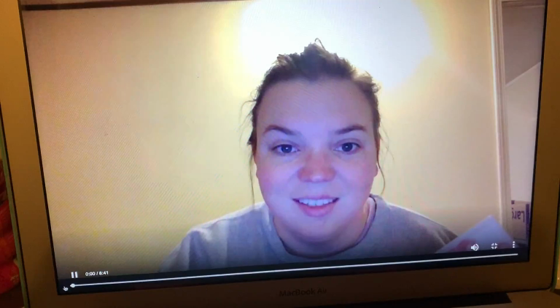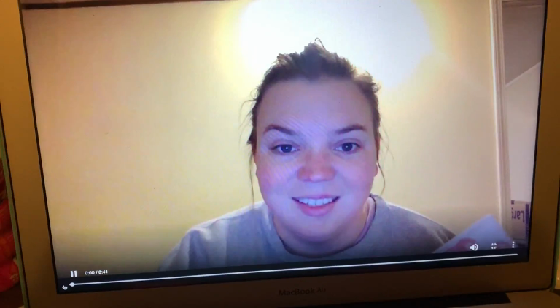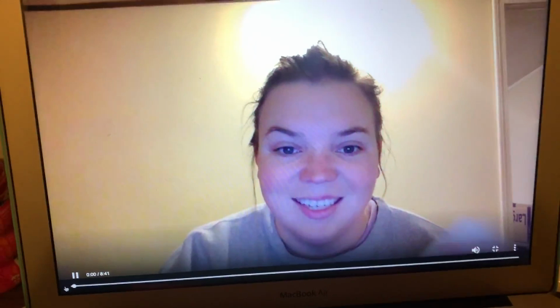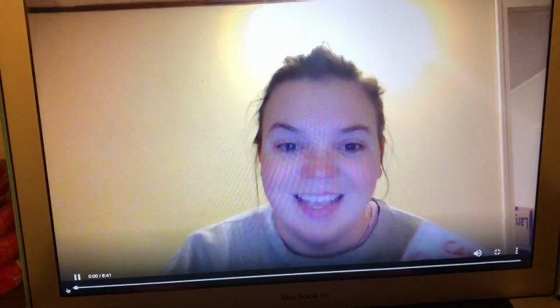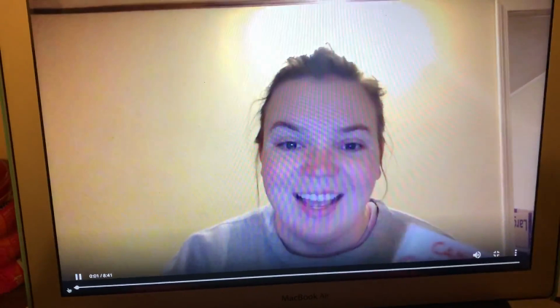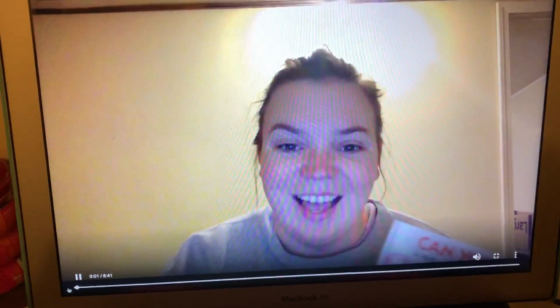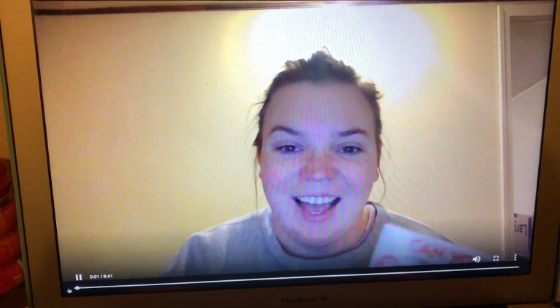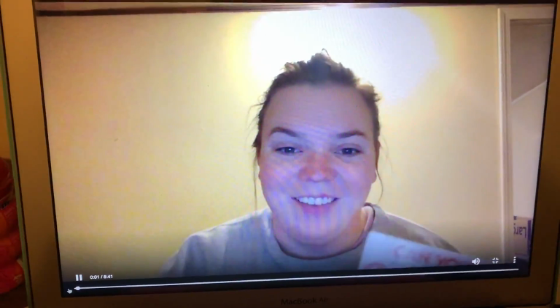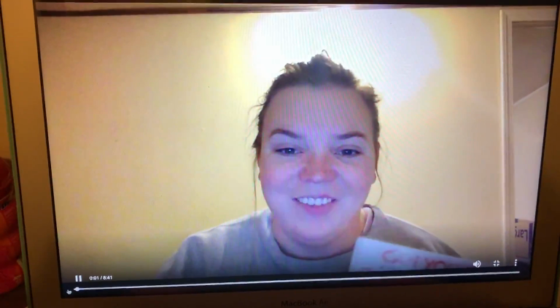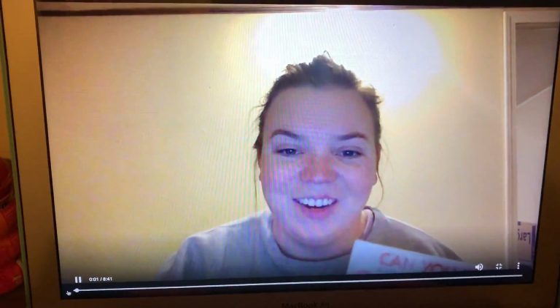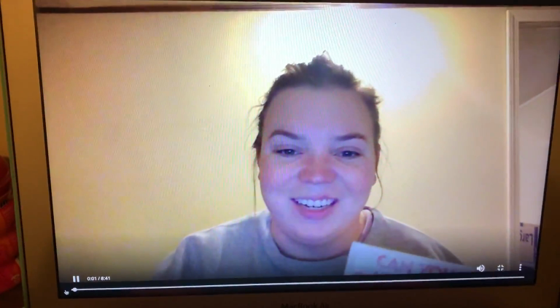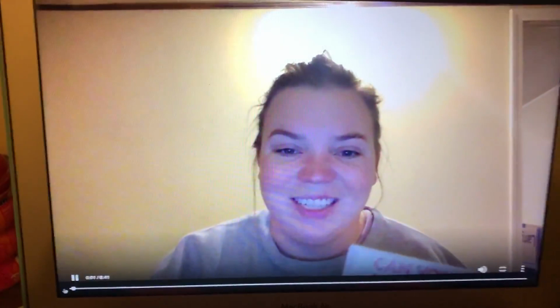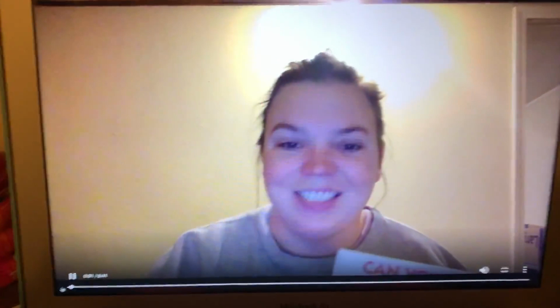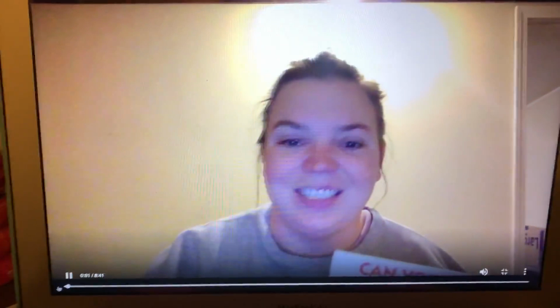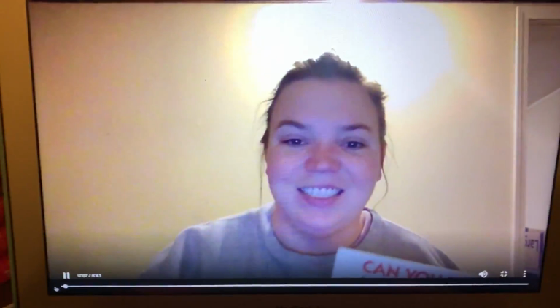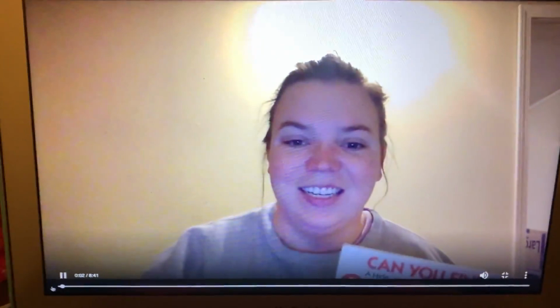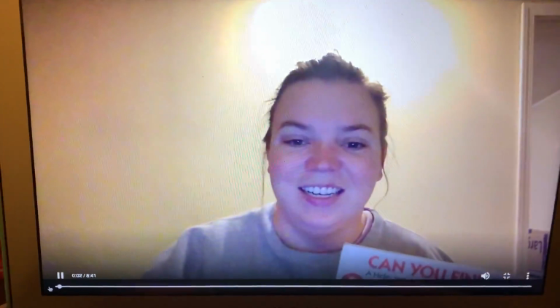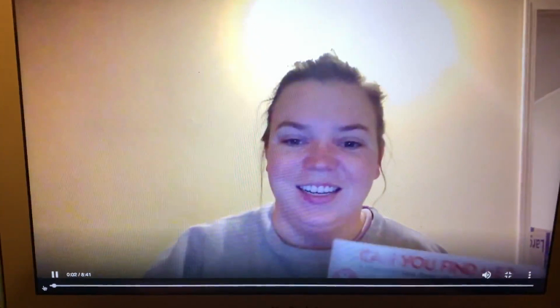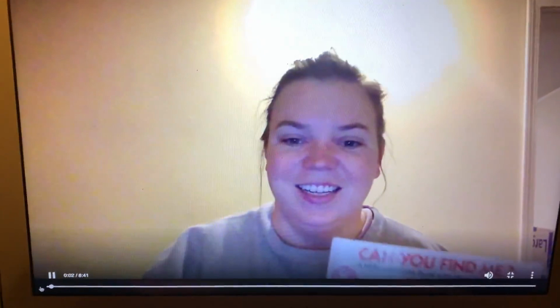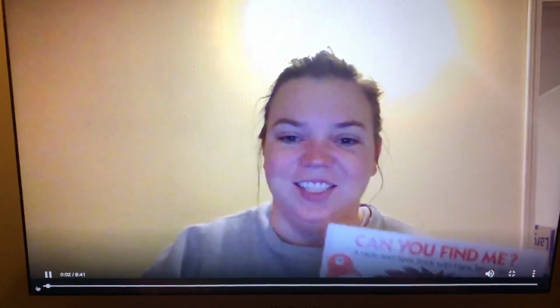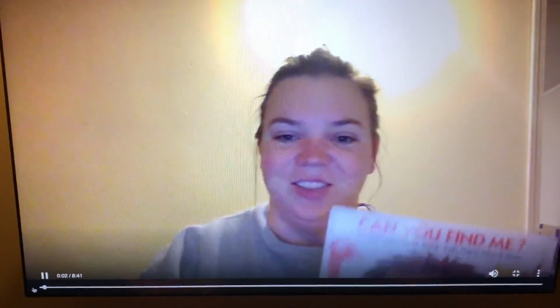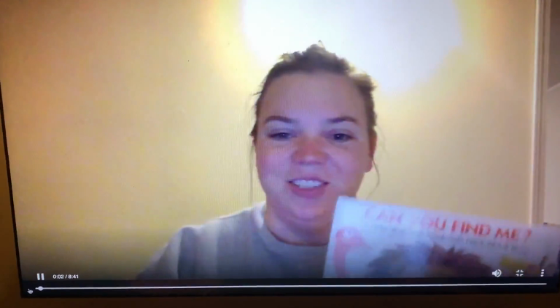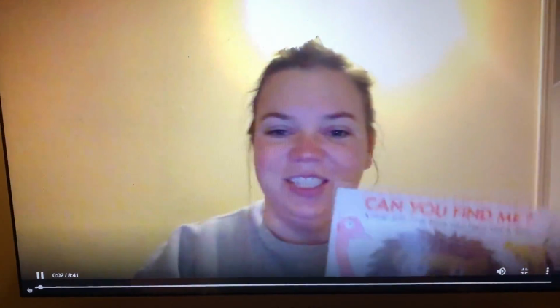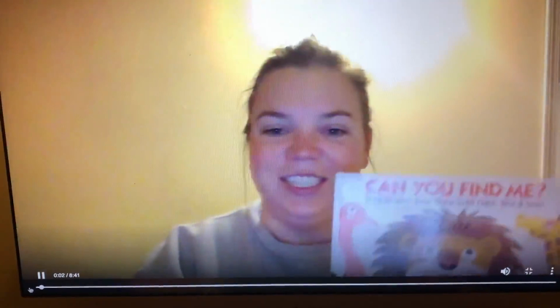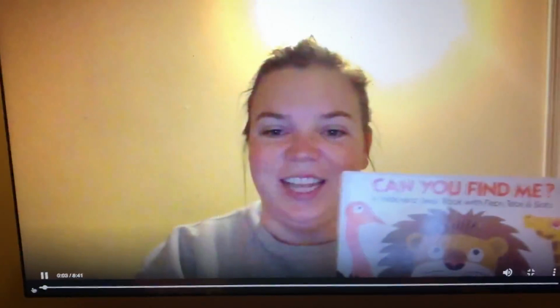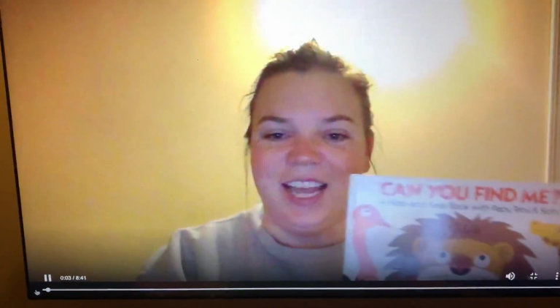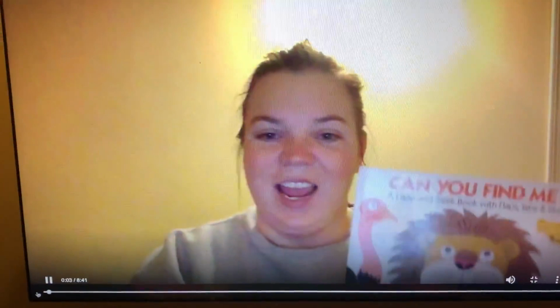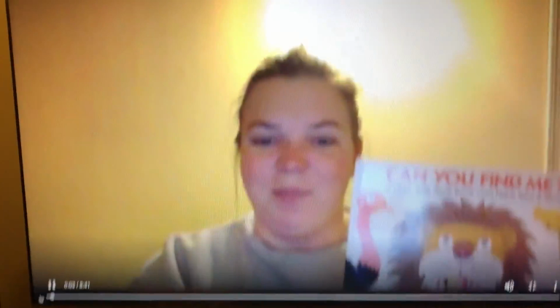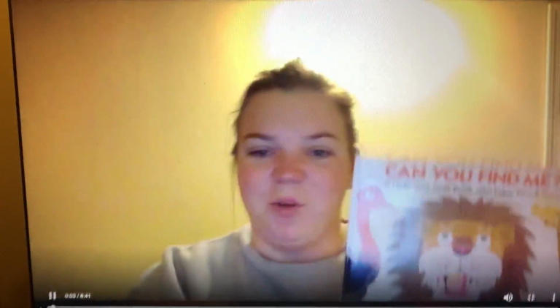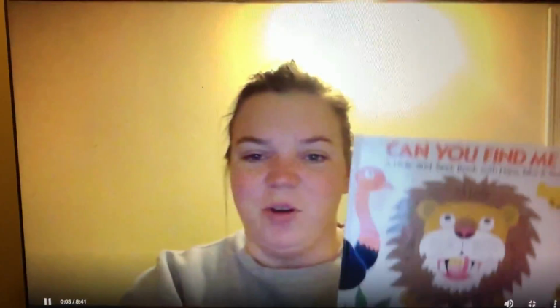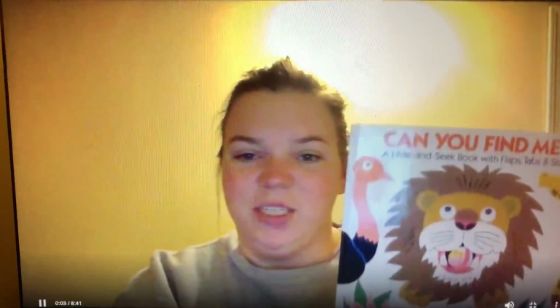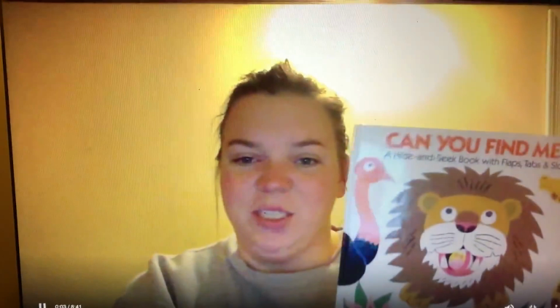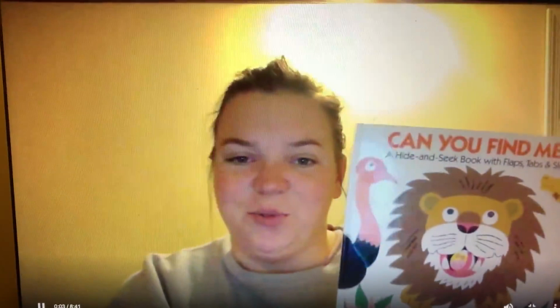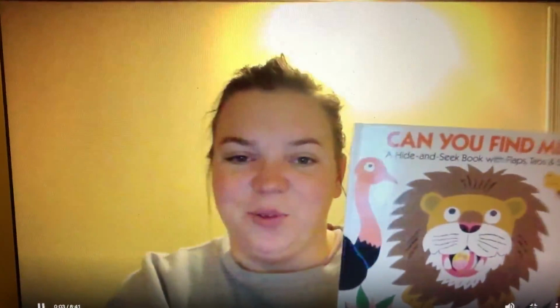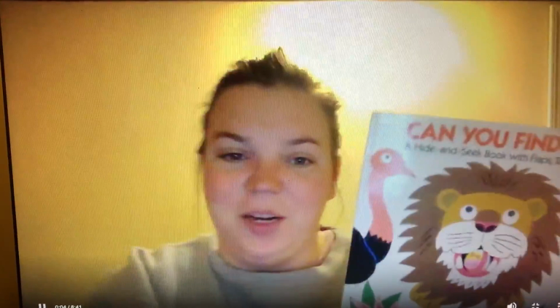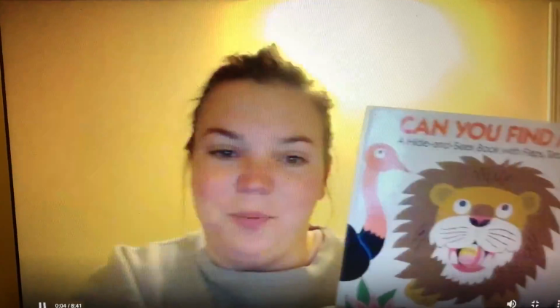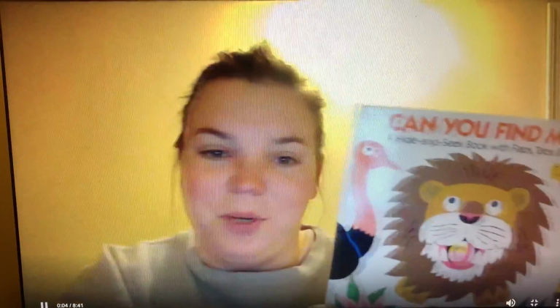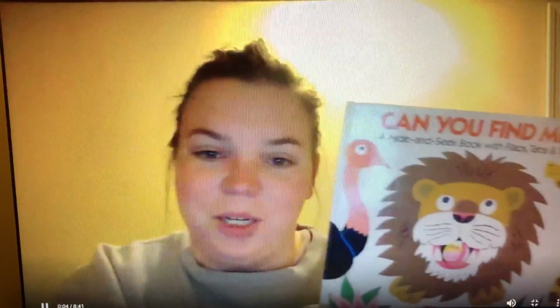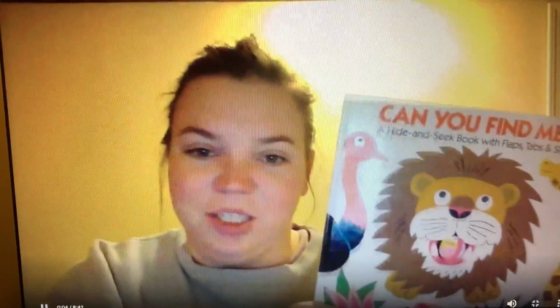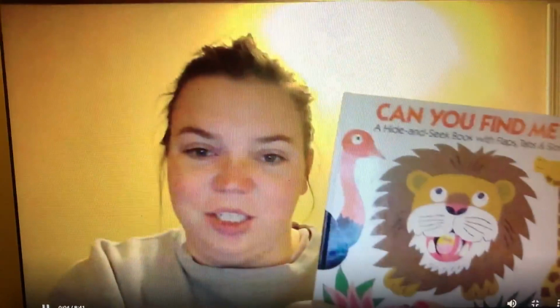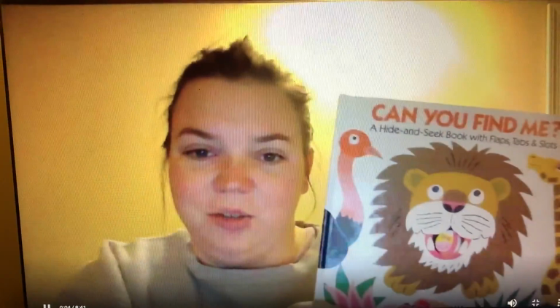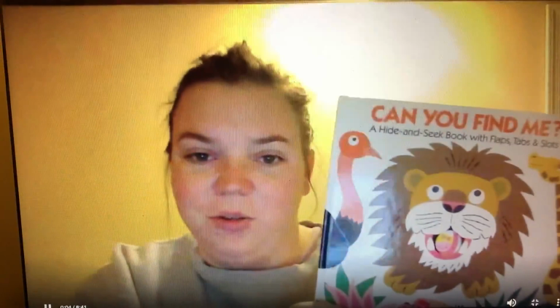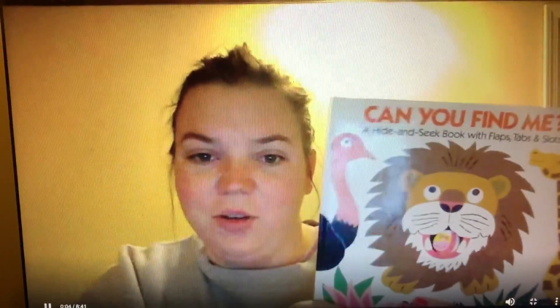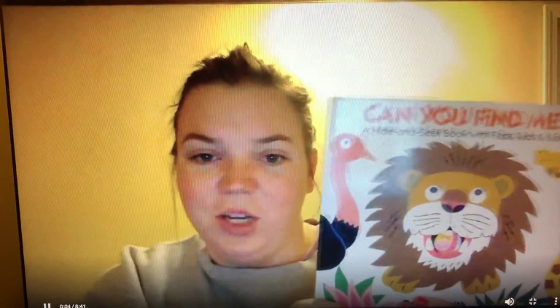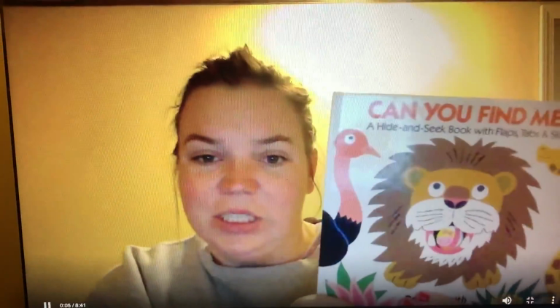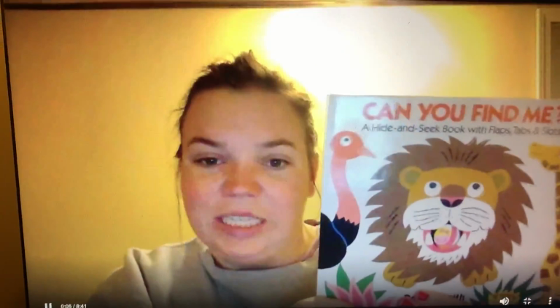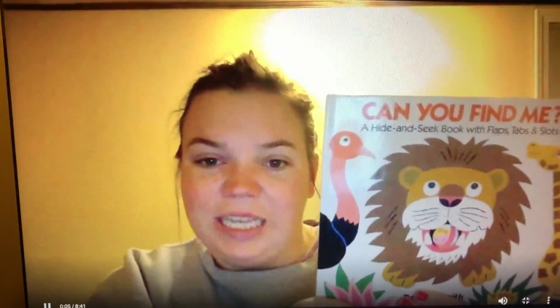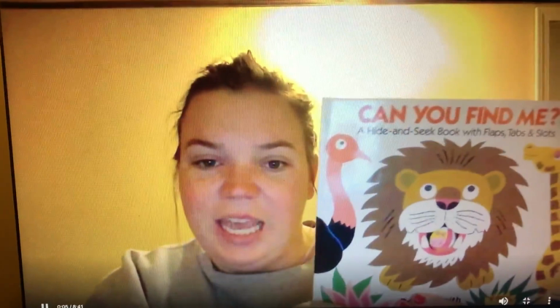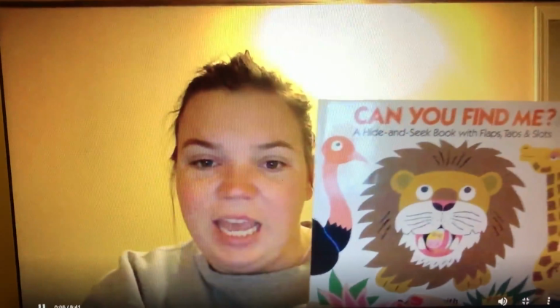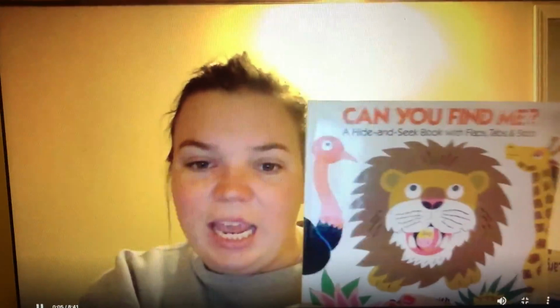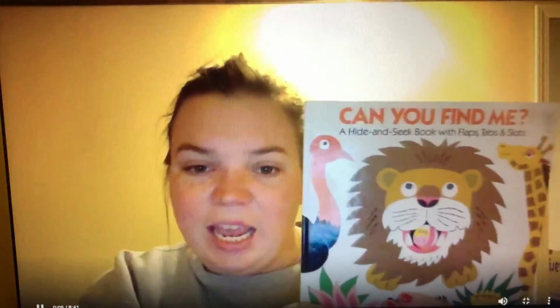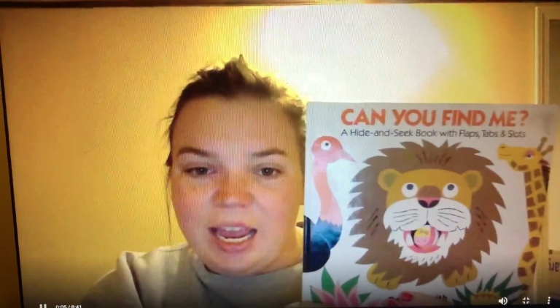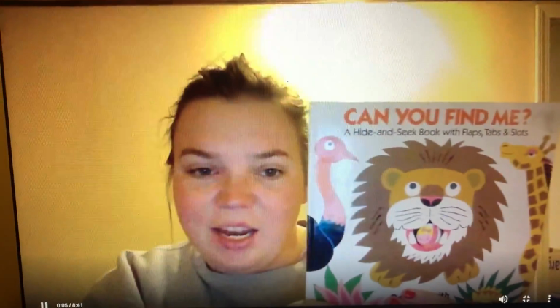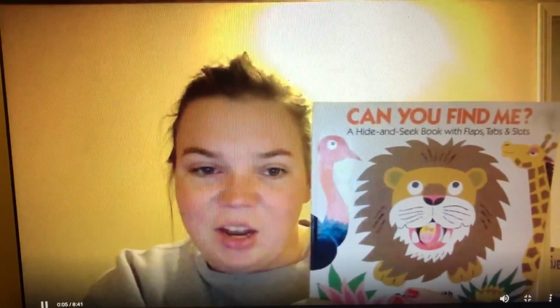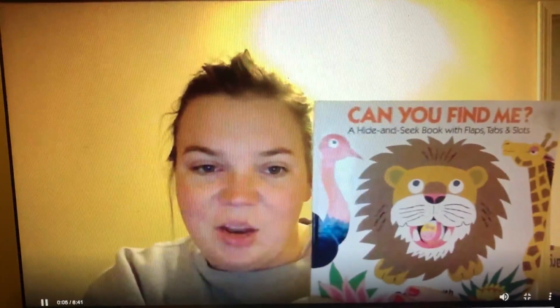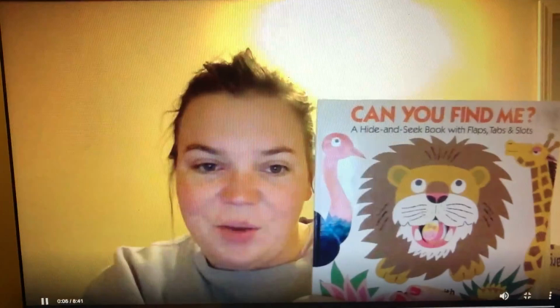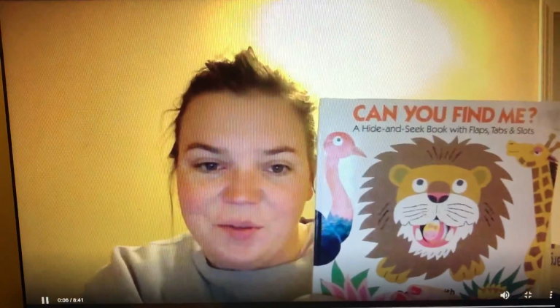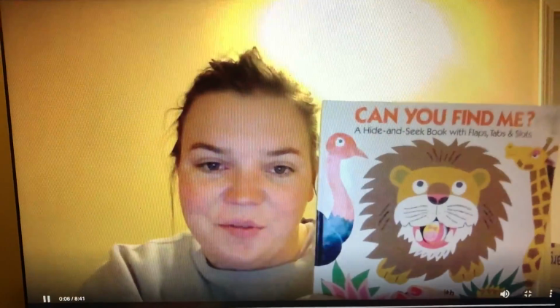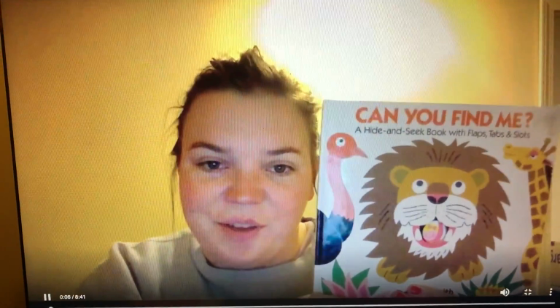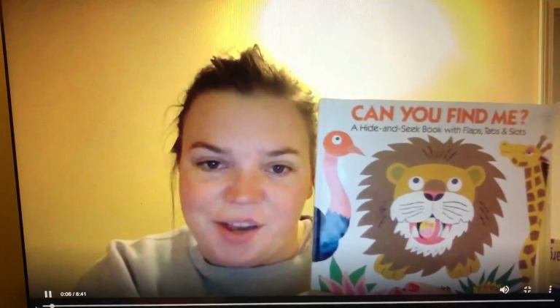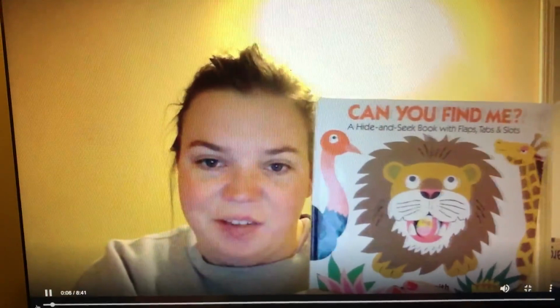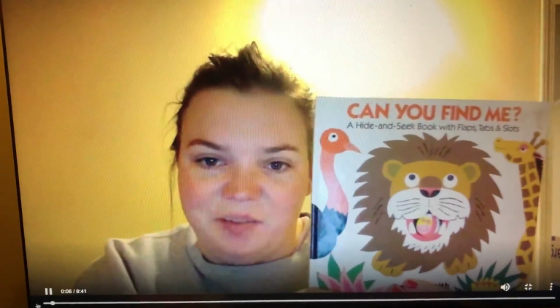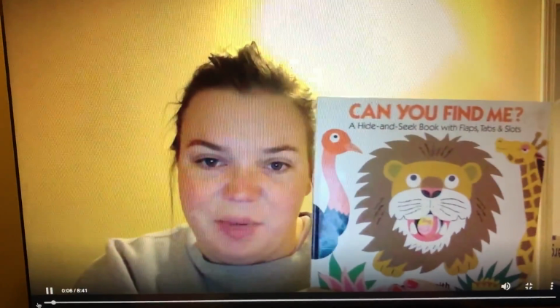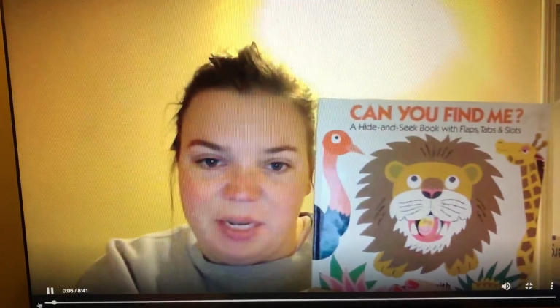Hi friends! So today I'm going to read a book to you called Can You Find Me?